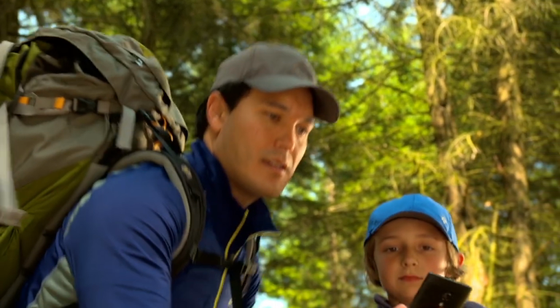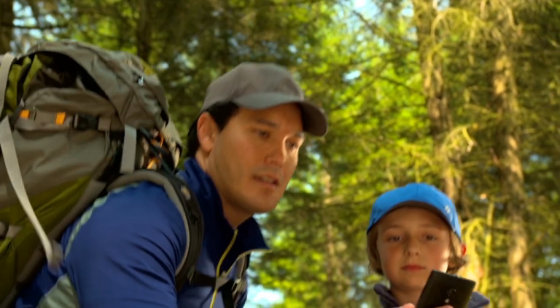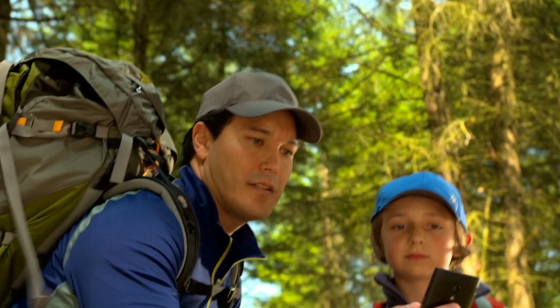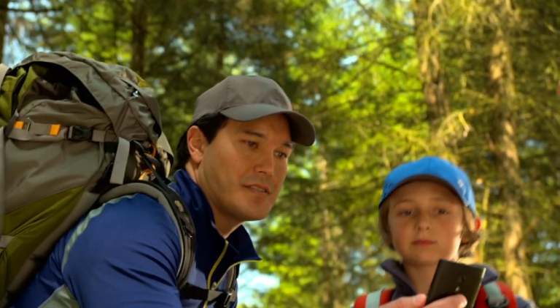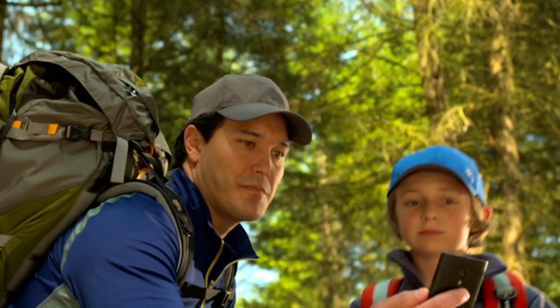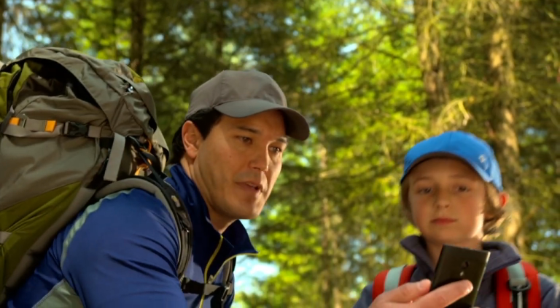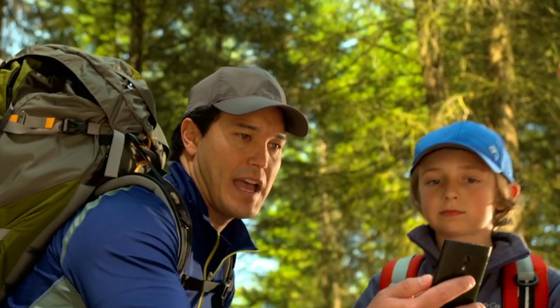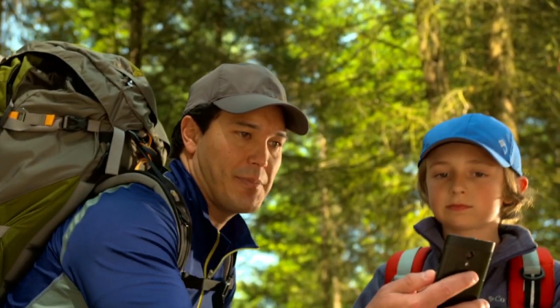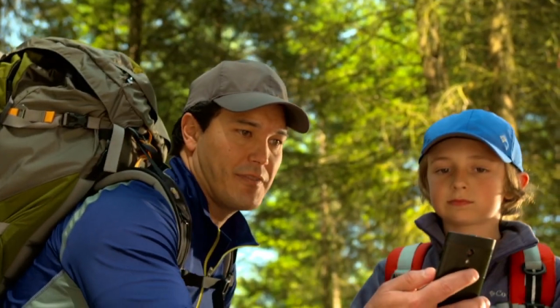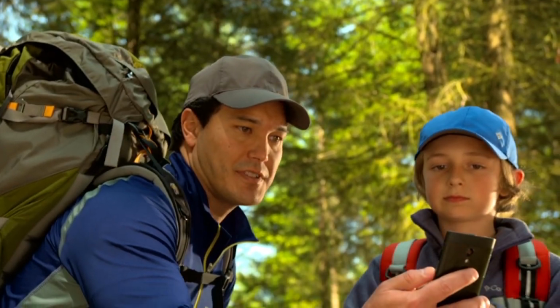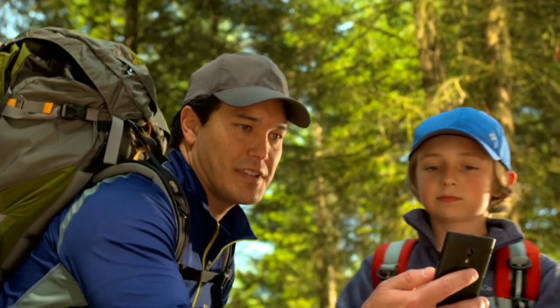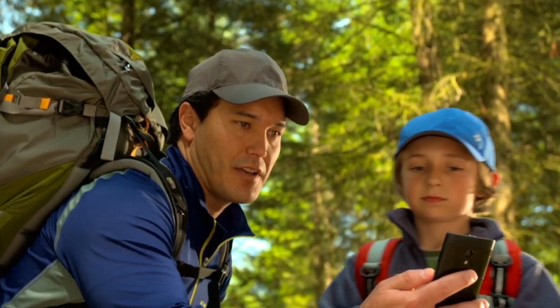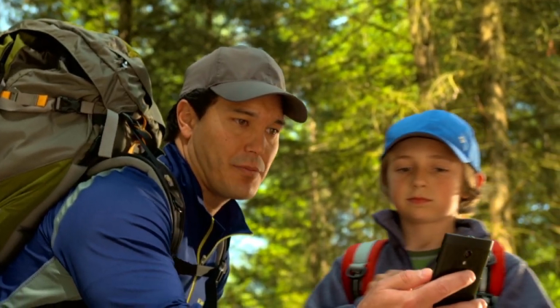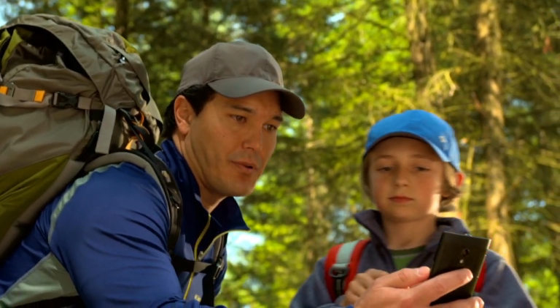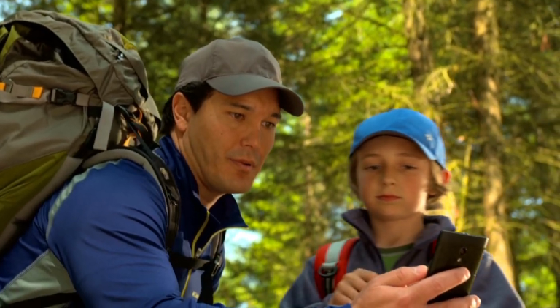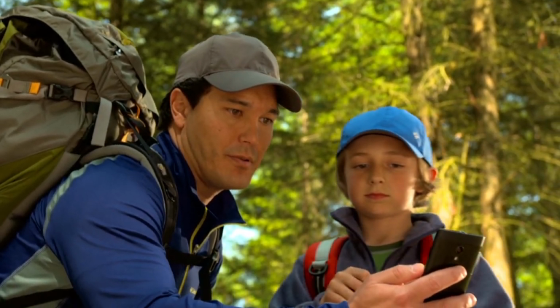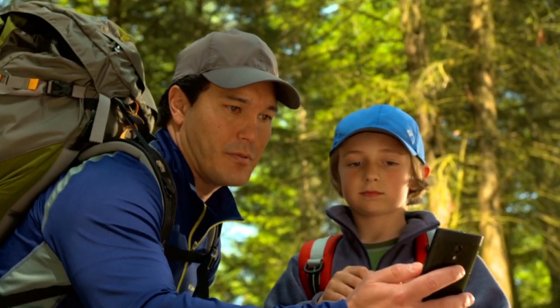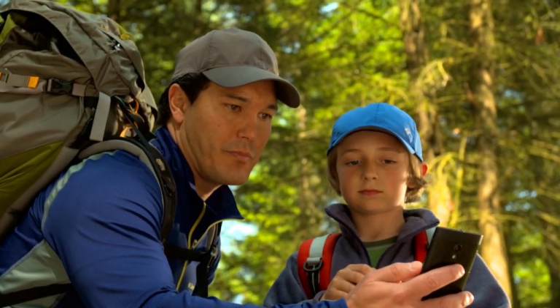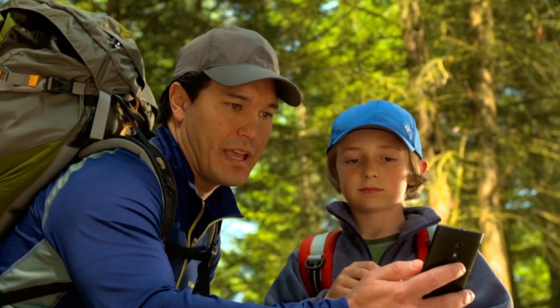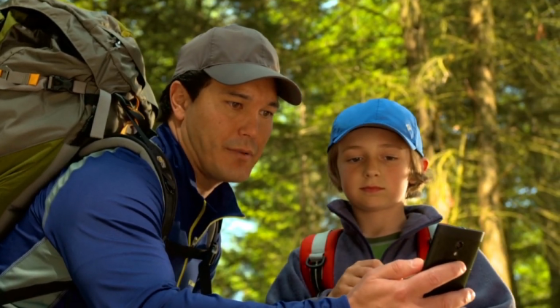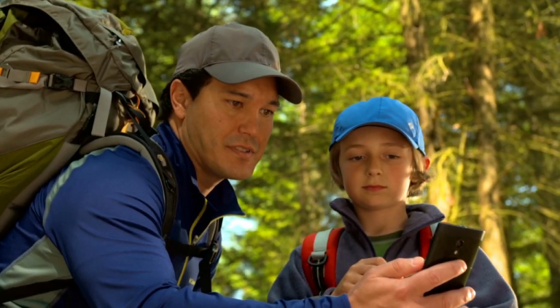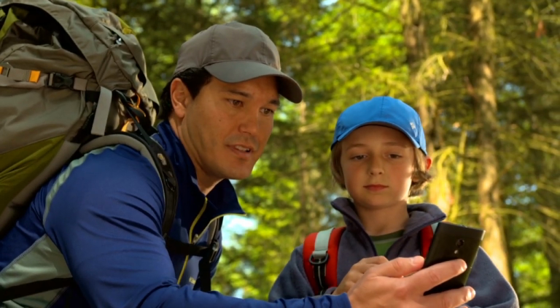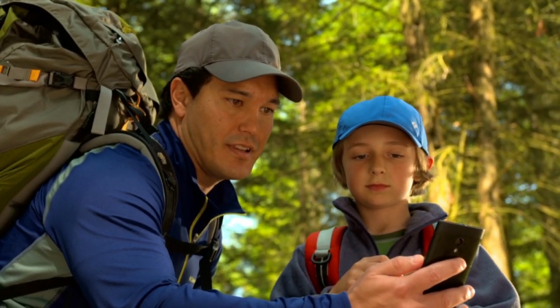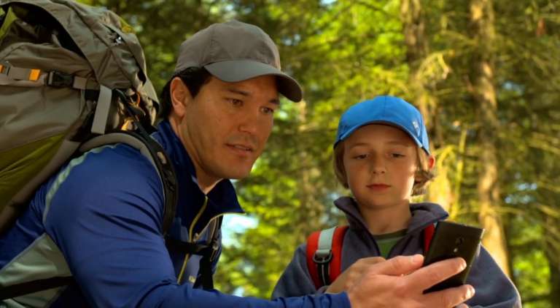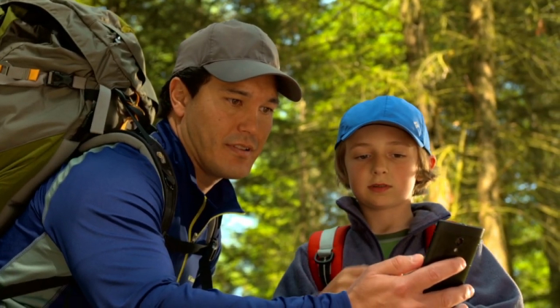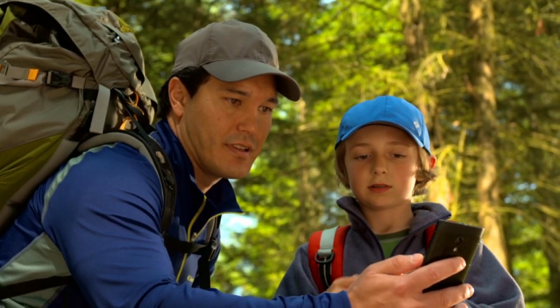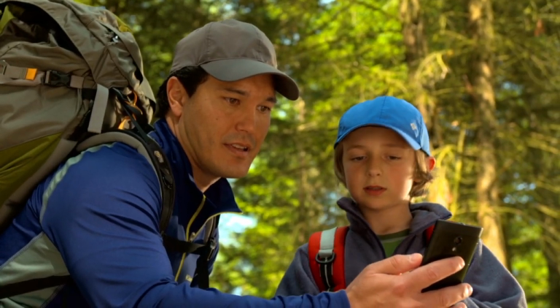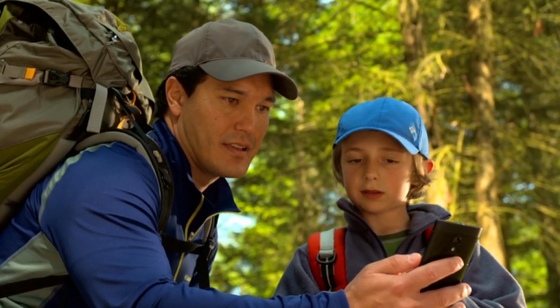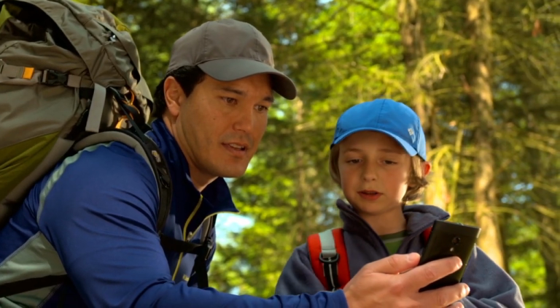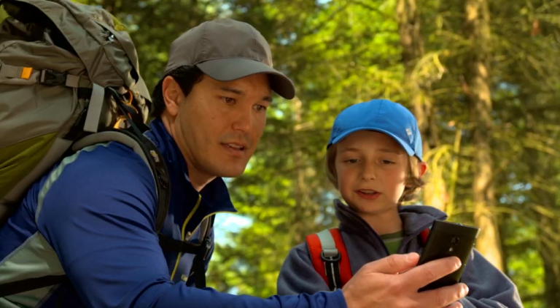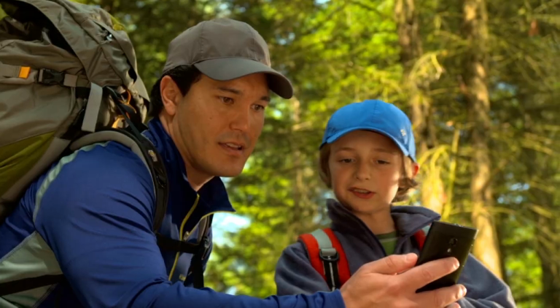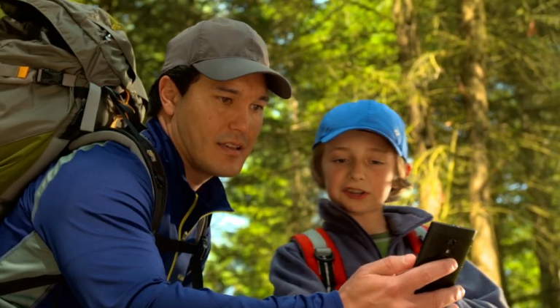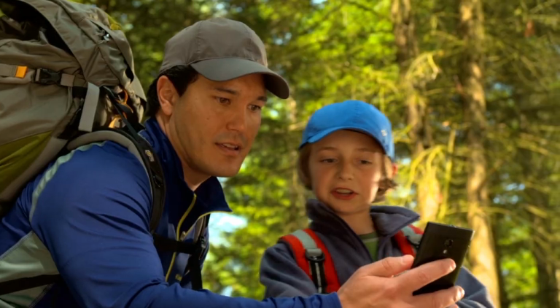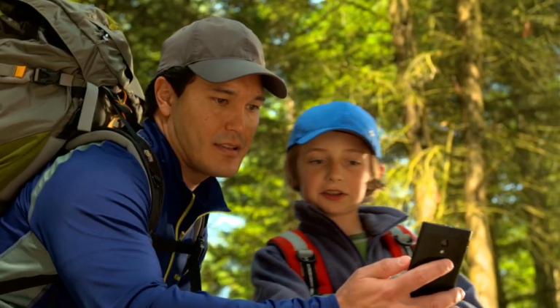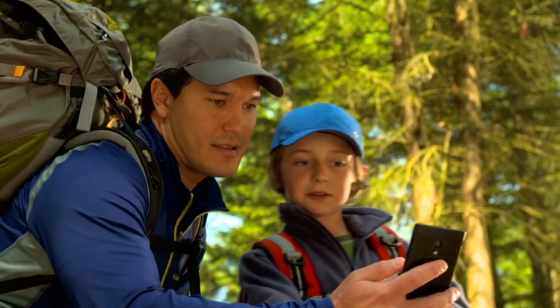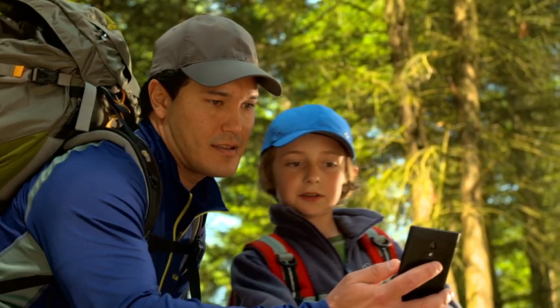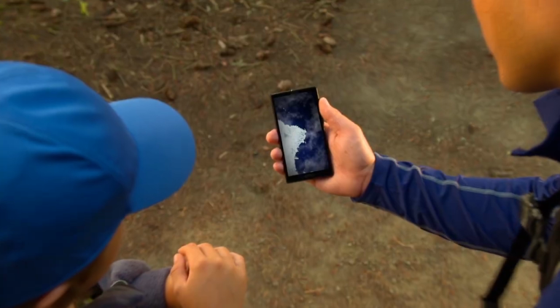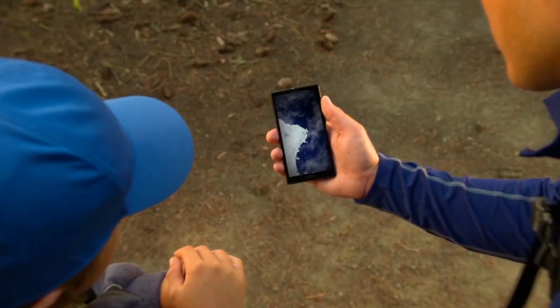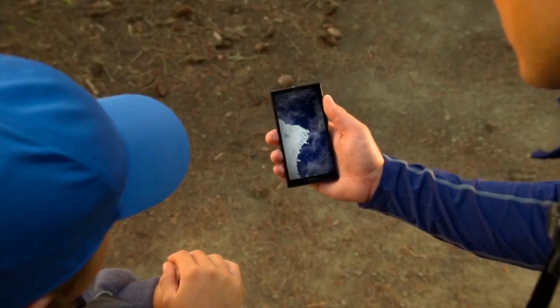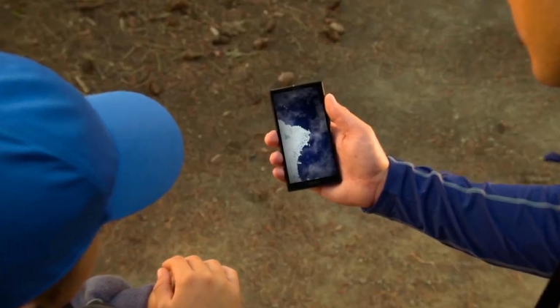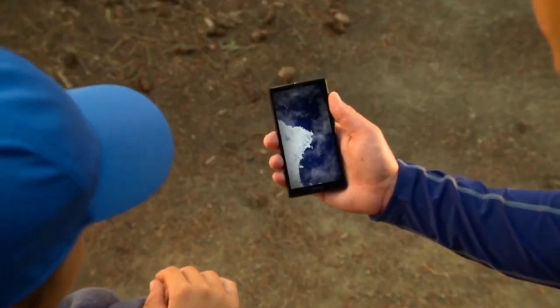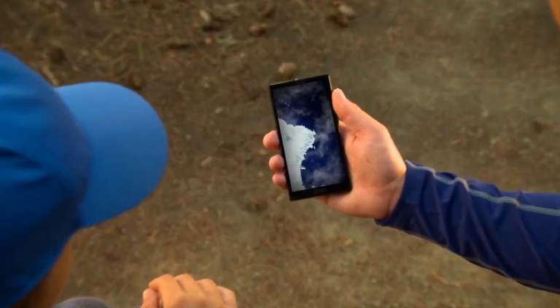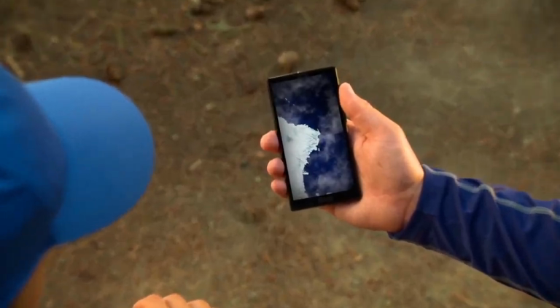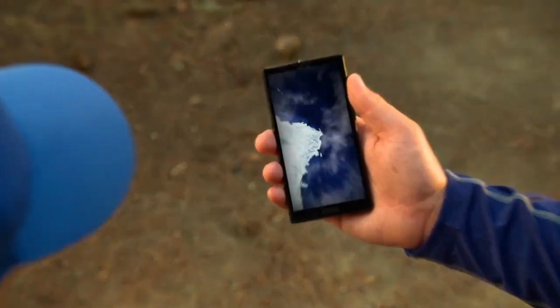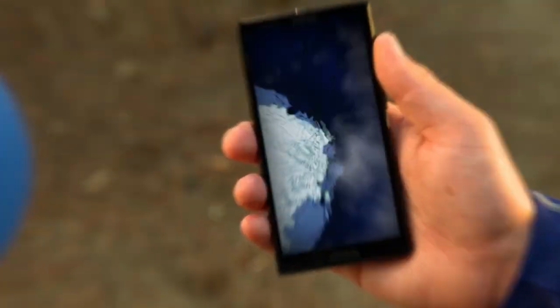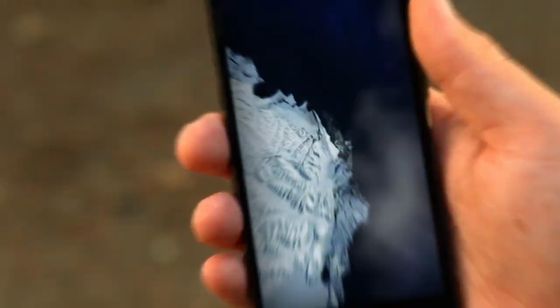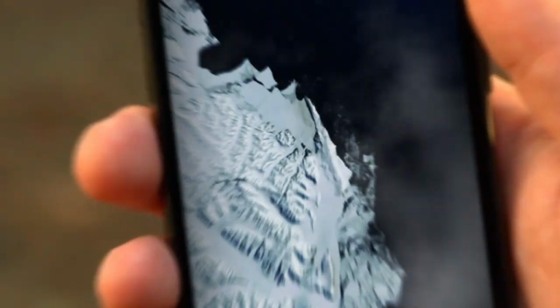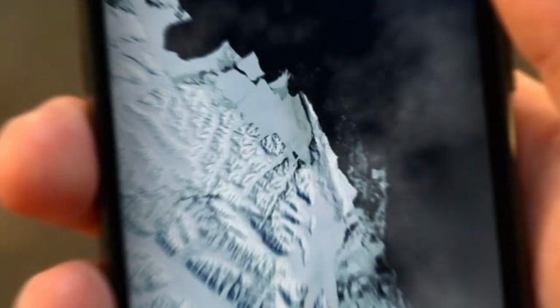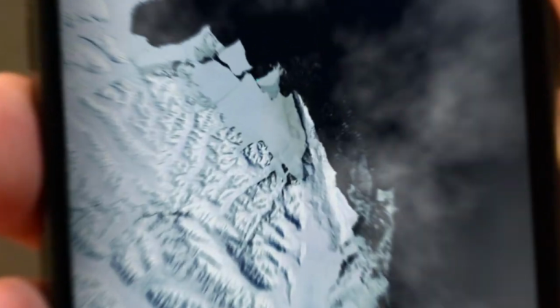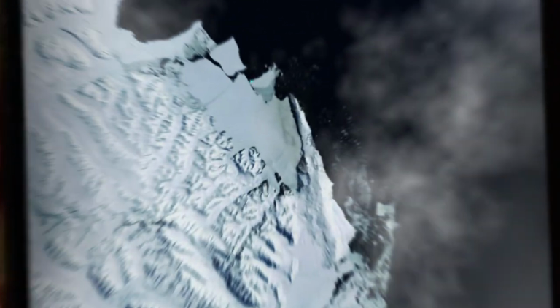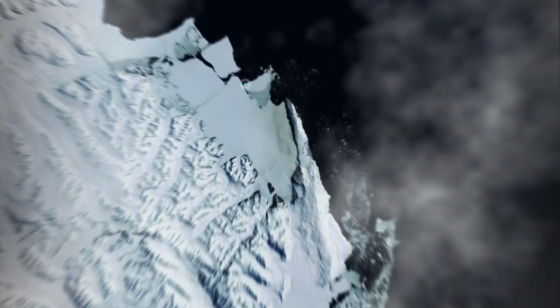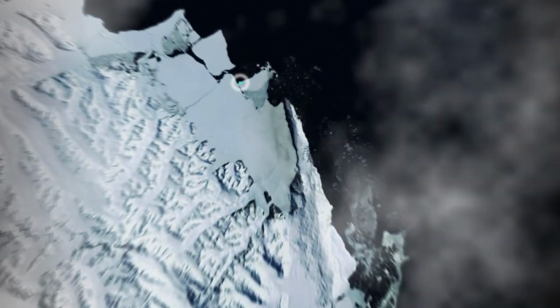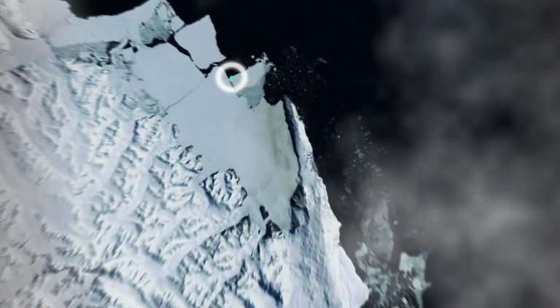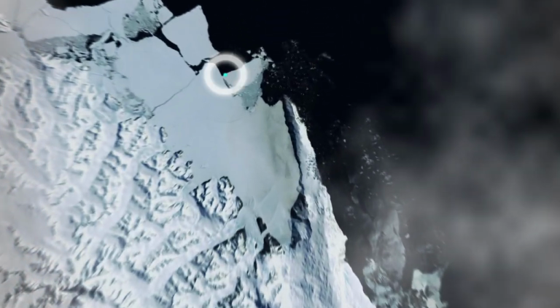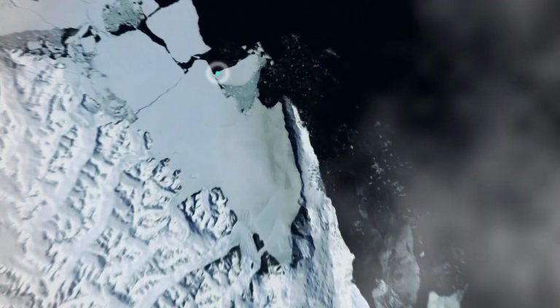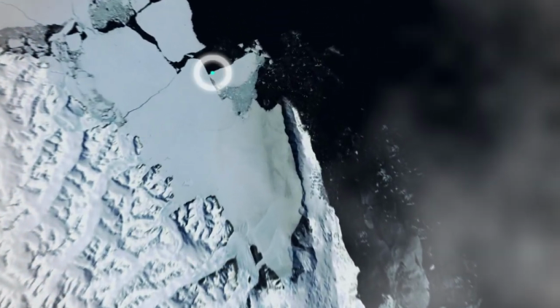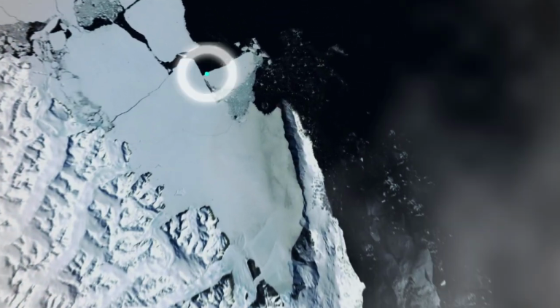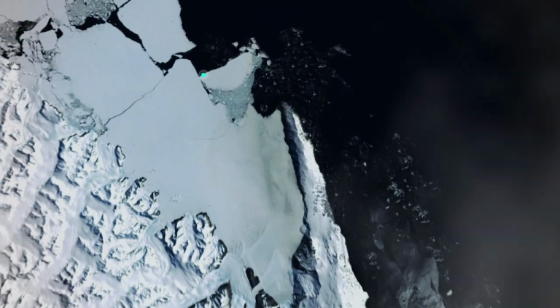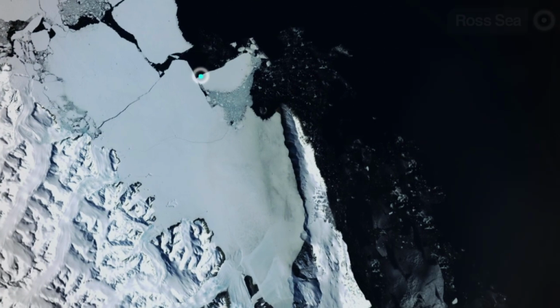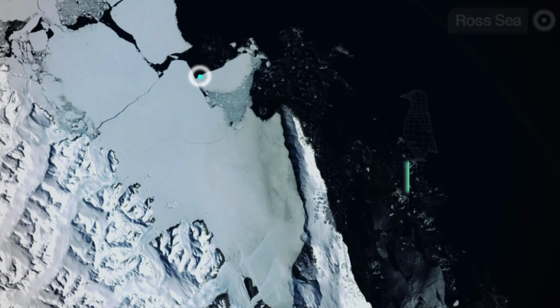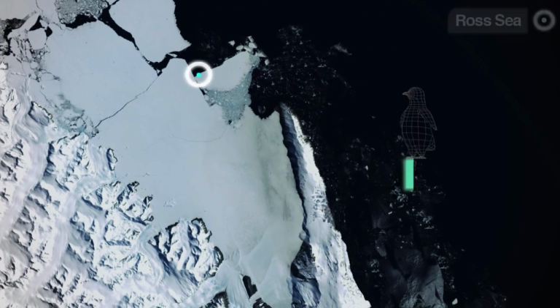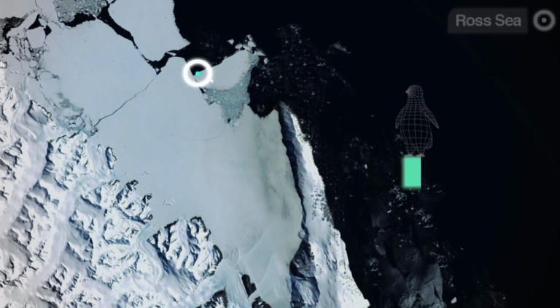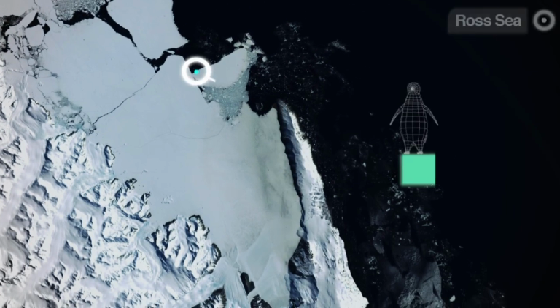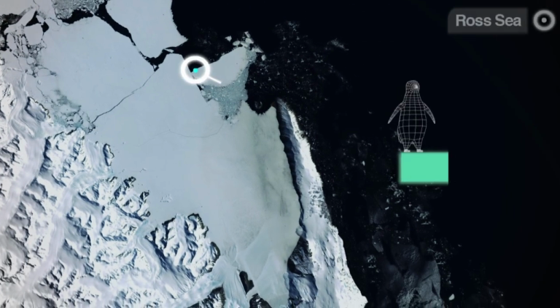Here's a map of the South Pole where penguins live. Let me see. Look, someone's tracked their migration on the map.